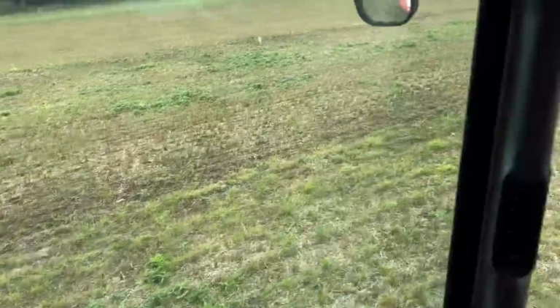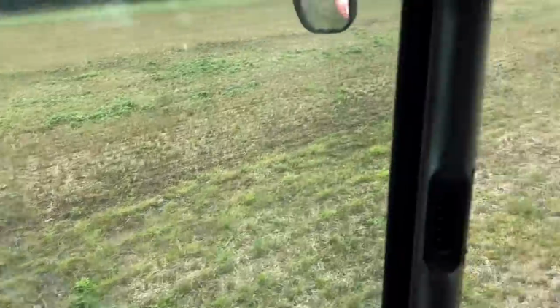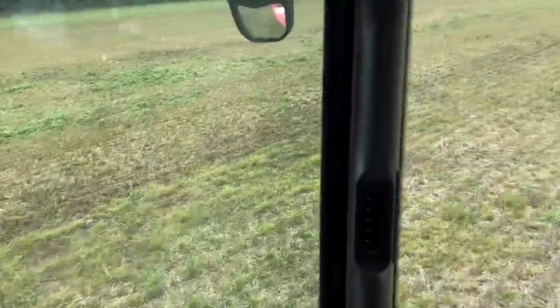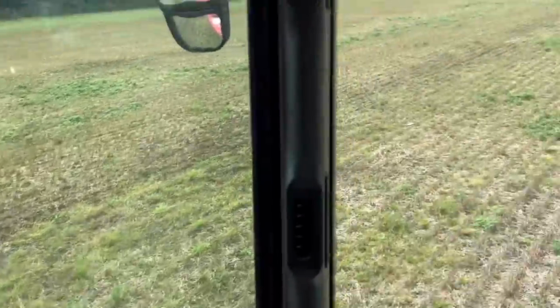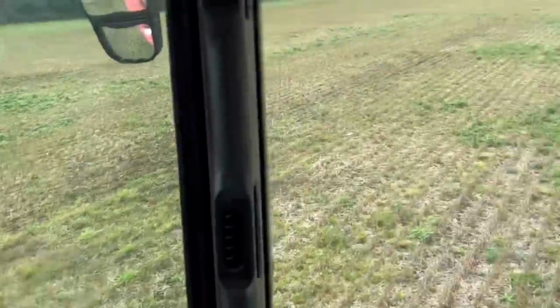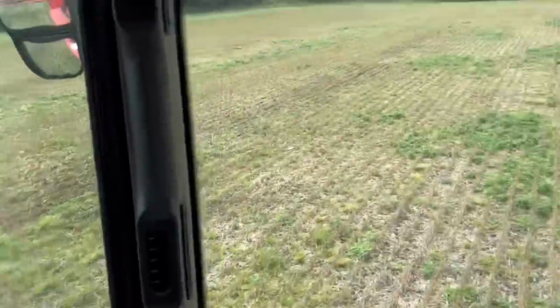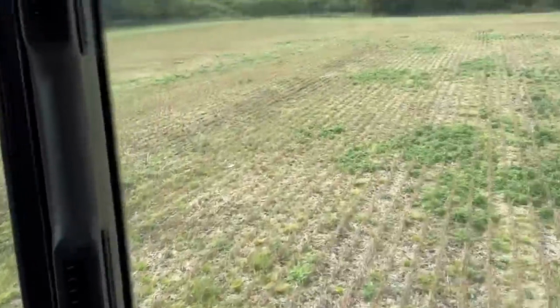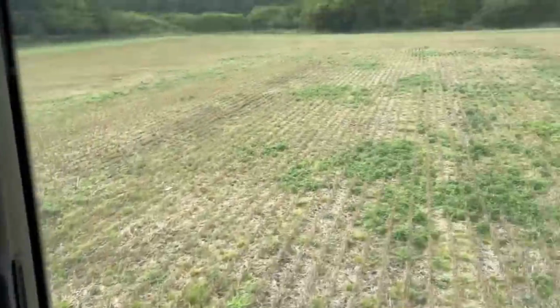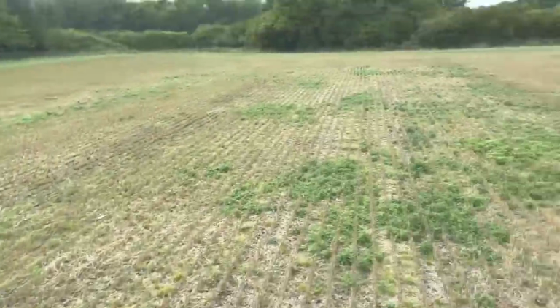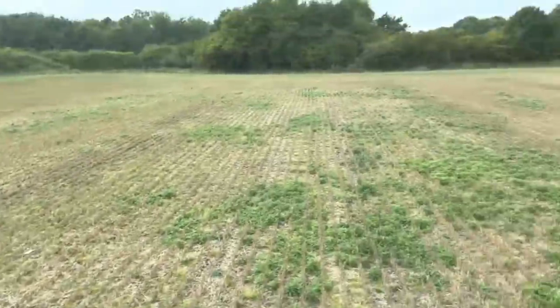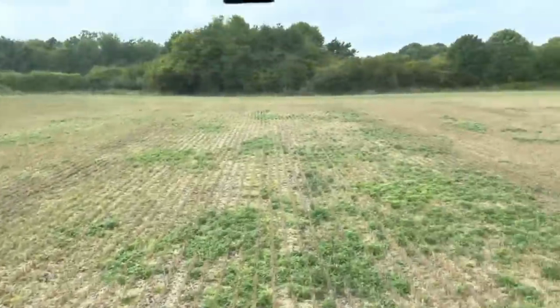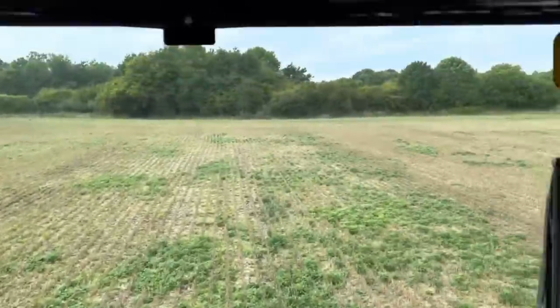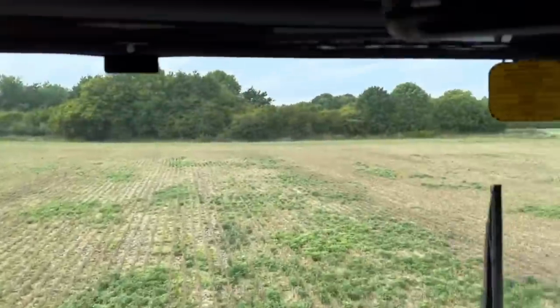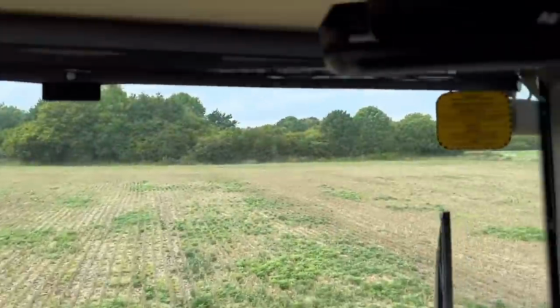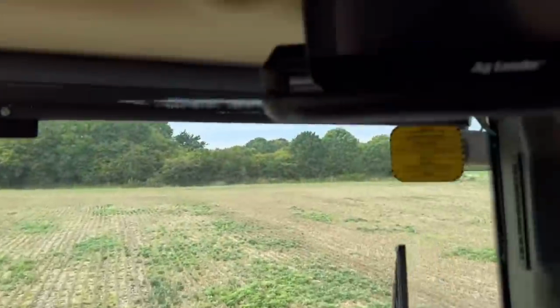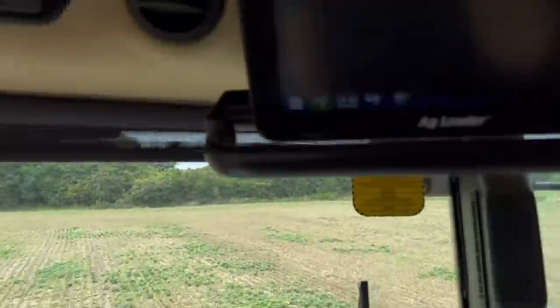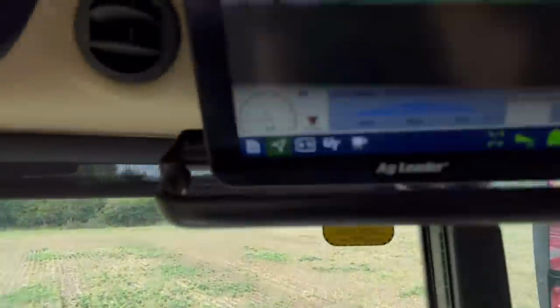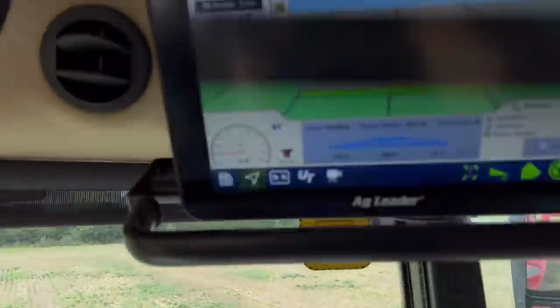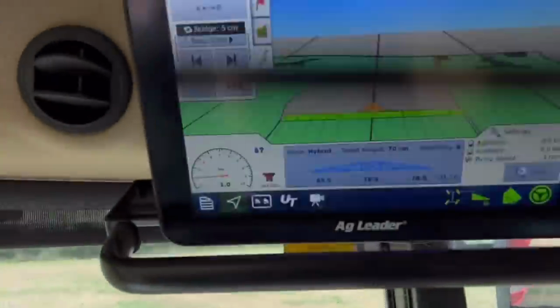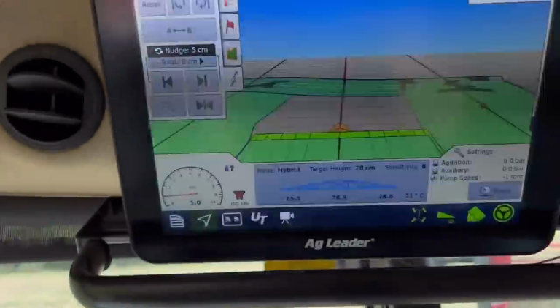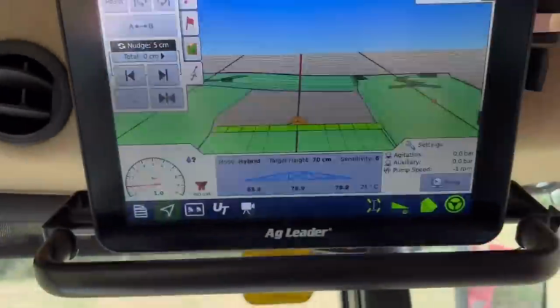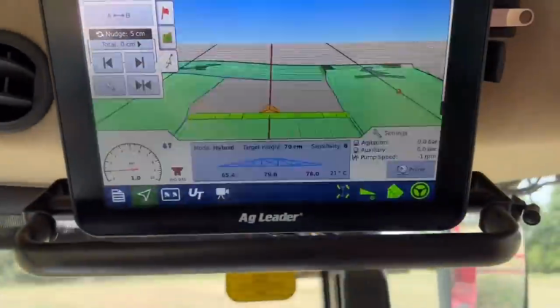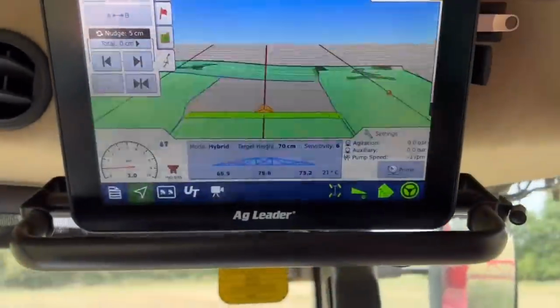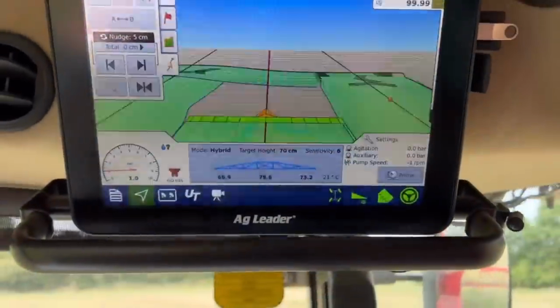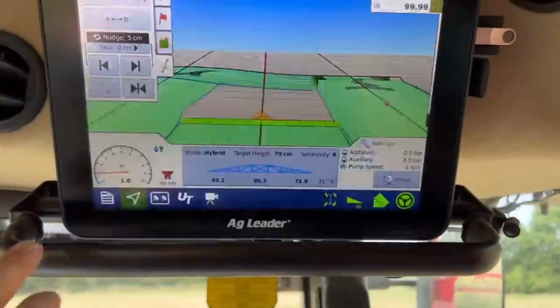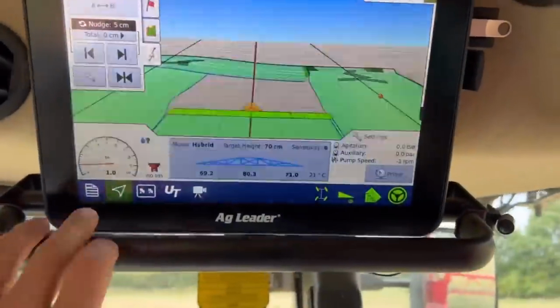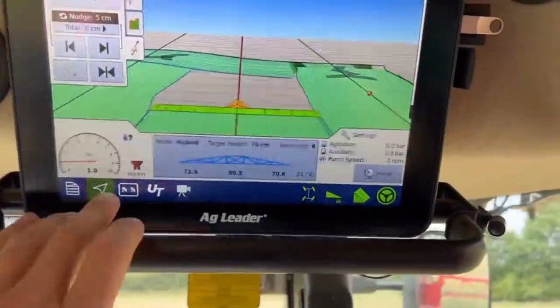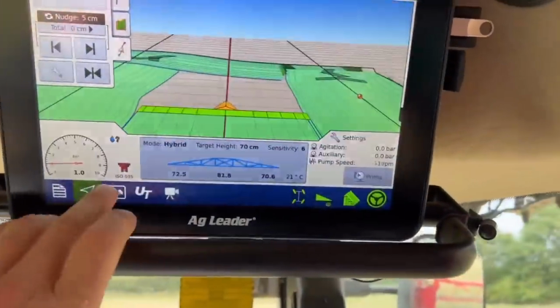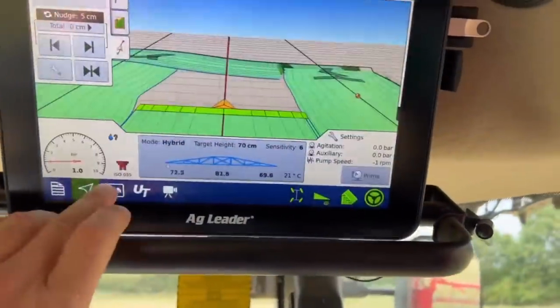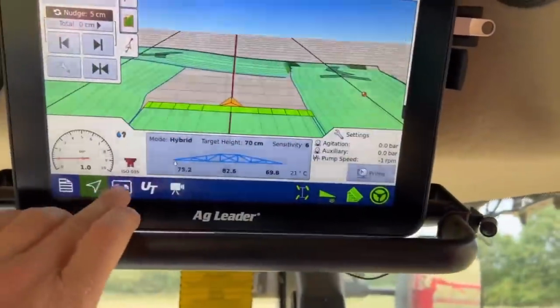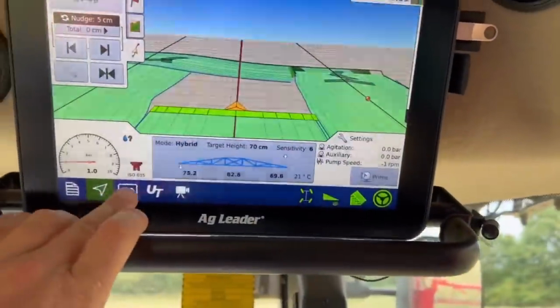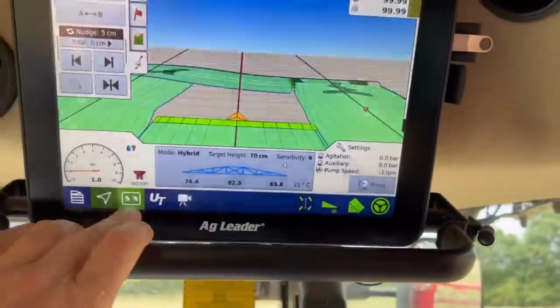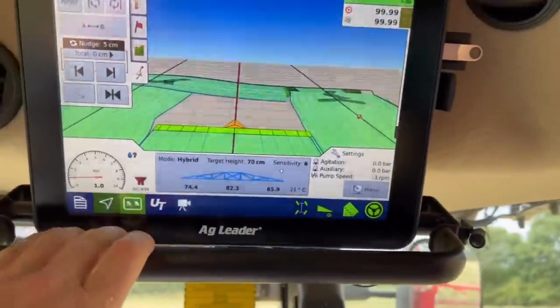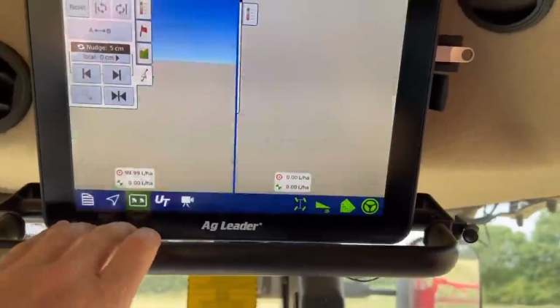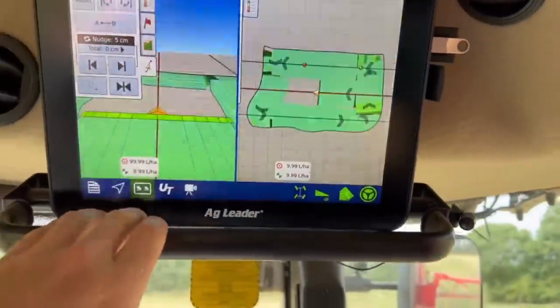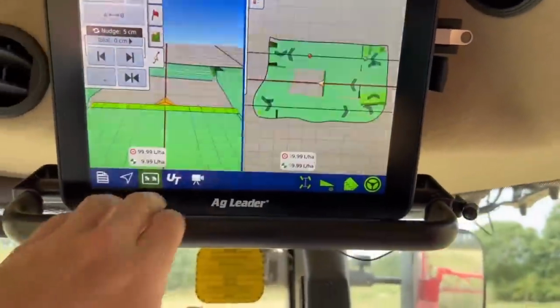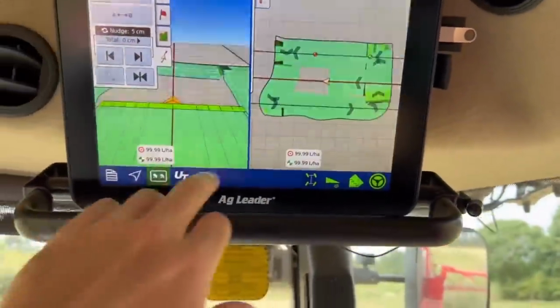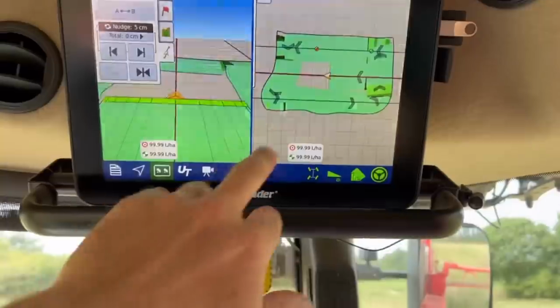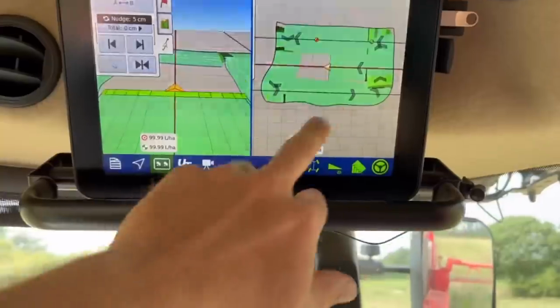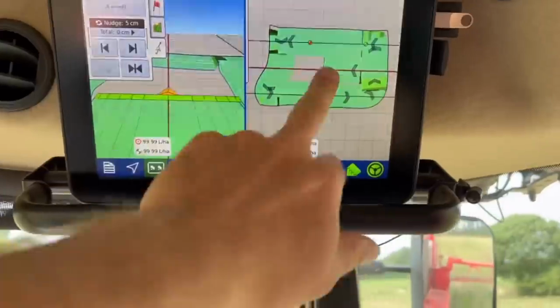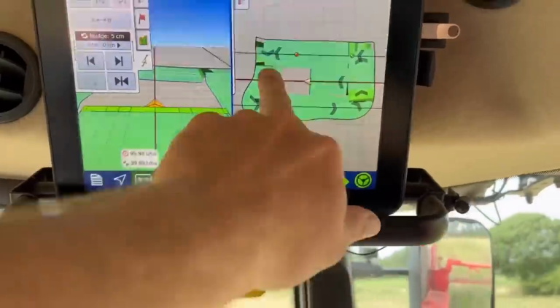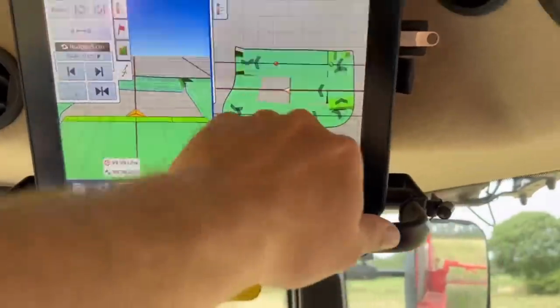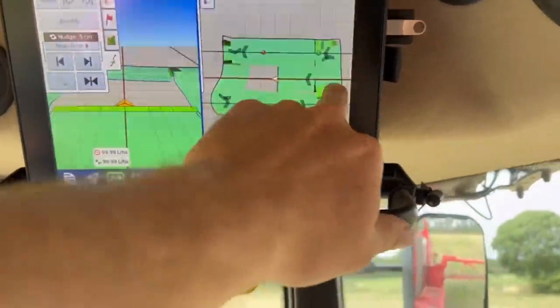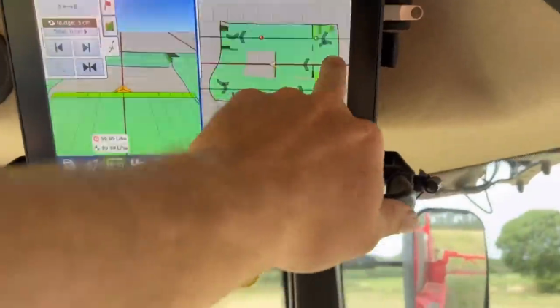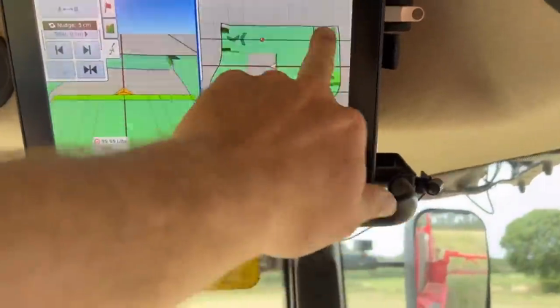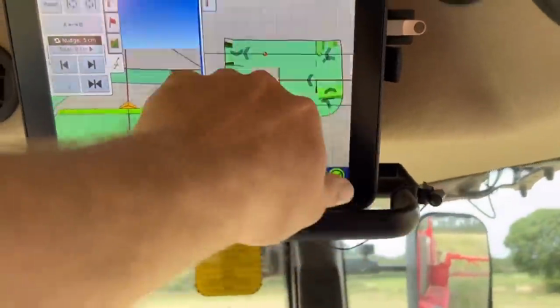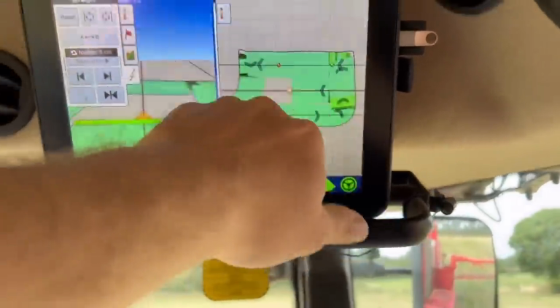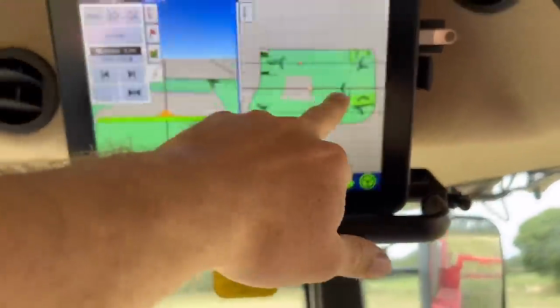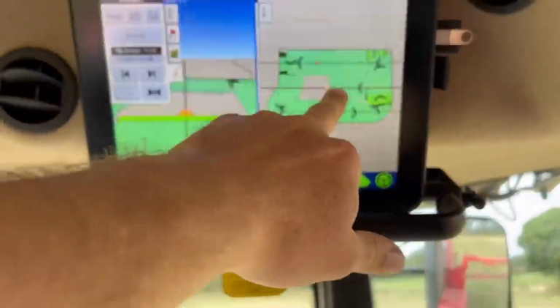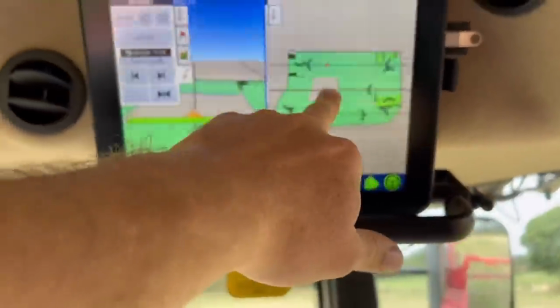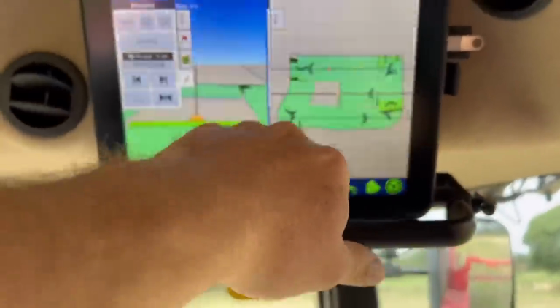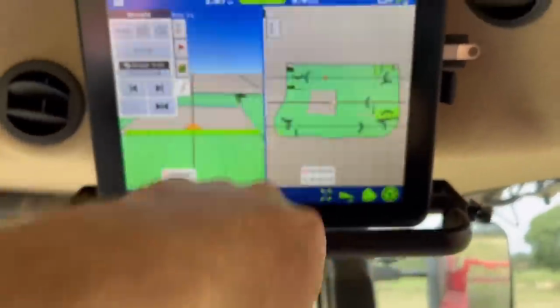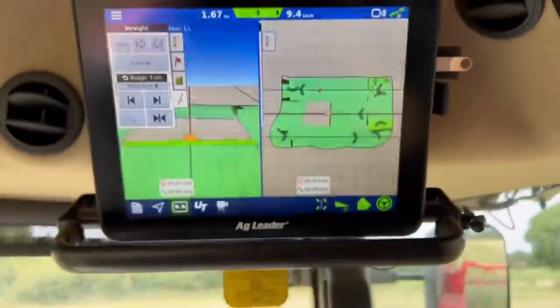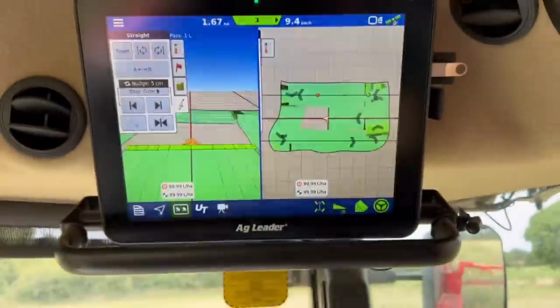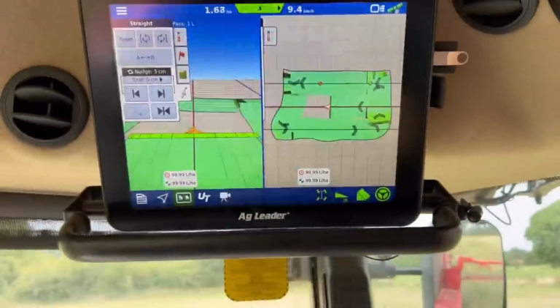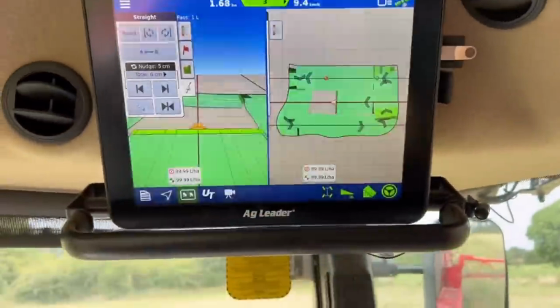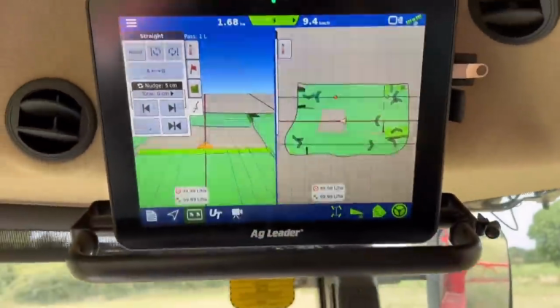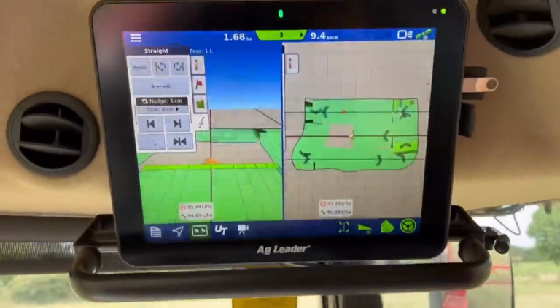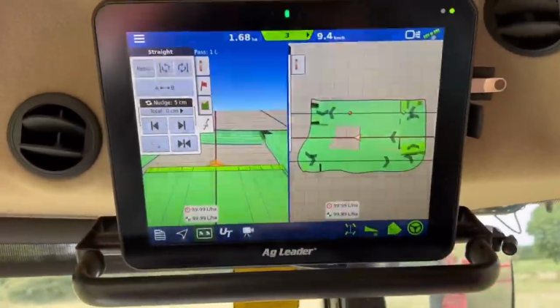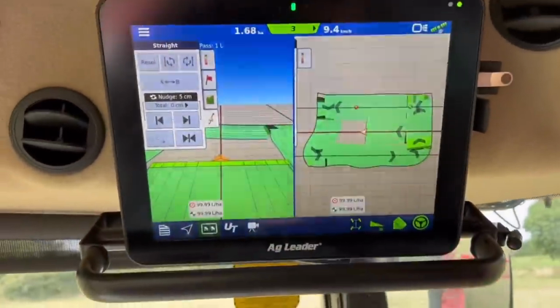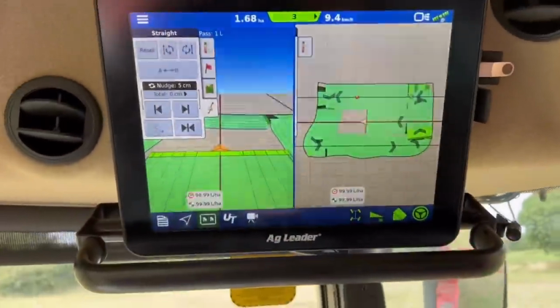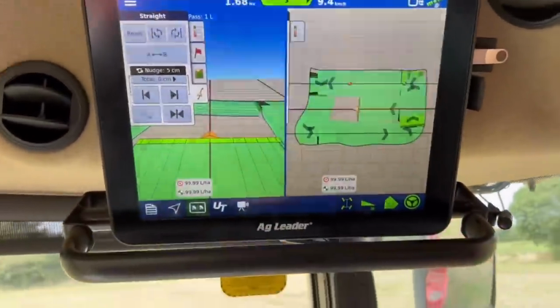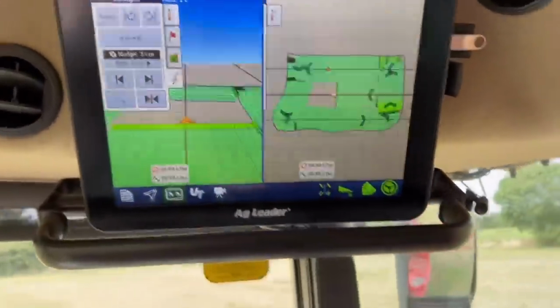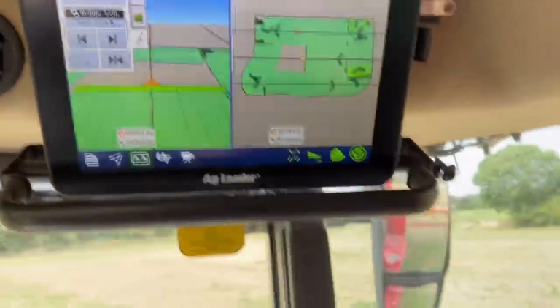Just quickly spraying this off now - it's a tiny field. If you look, it's like headlands around the outside and pretty much through the middle.